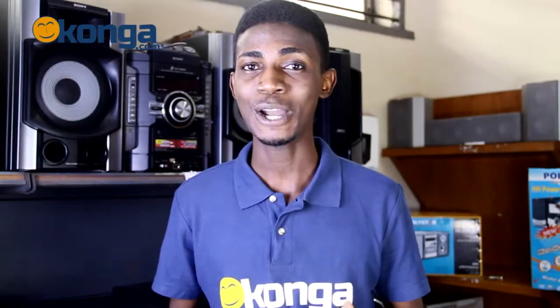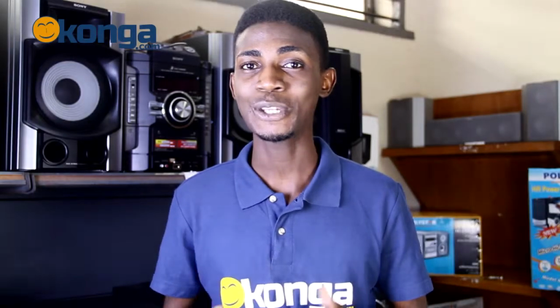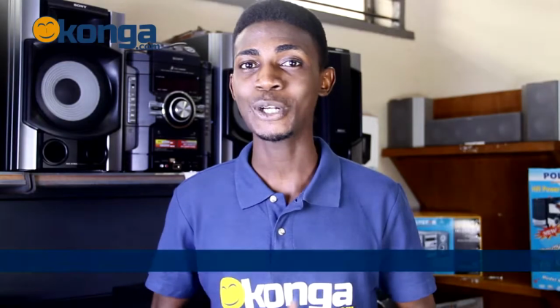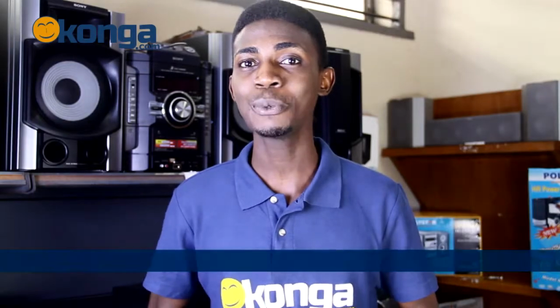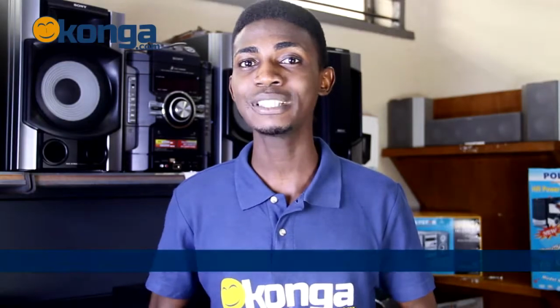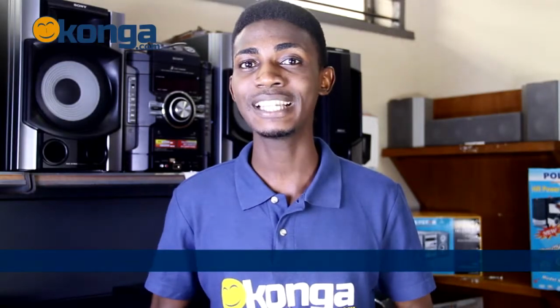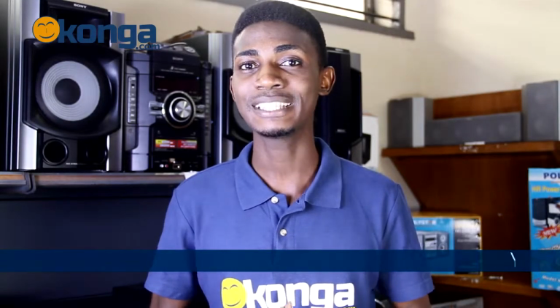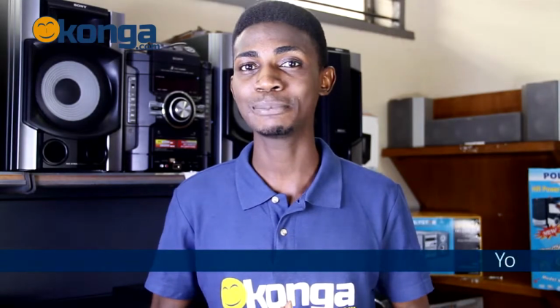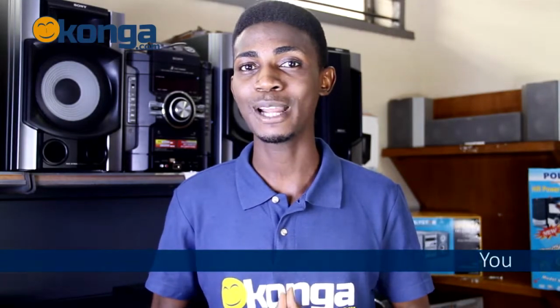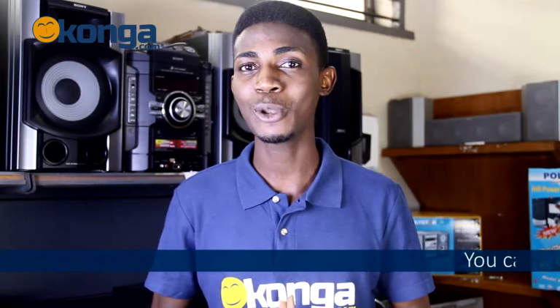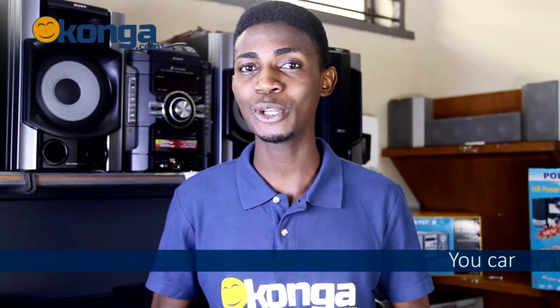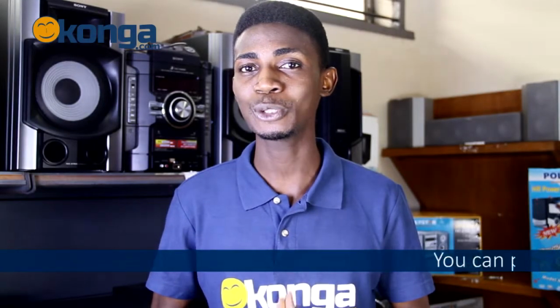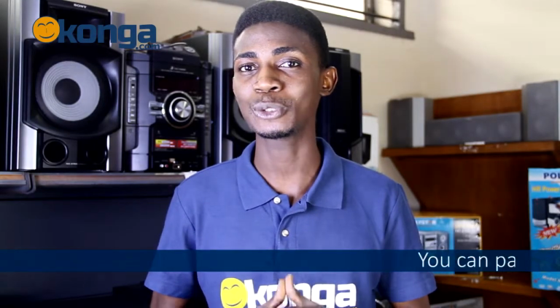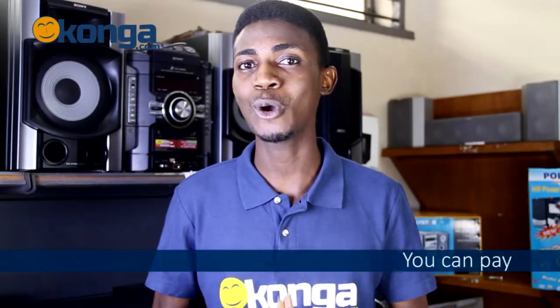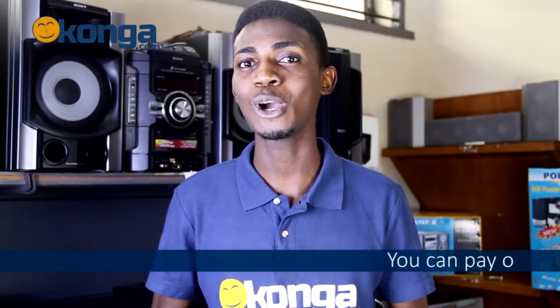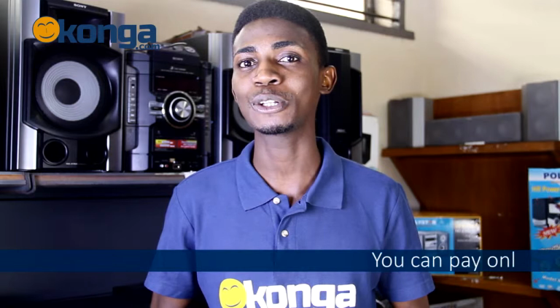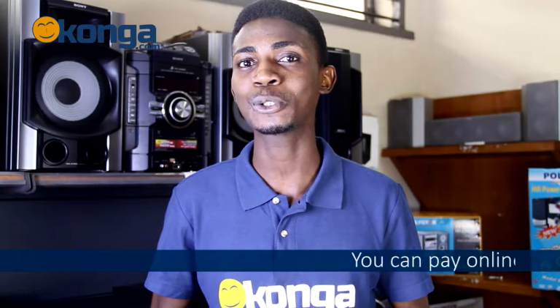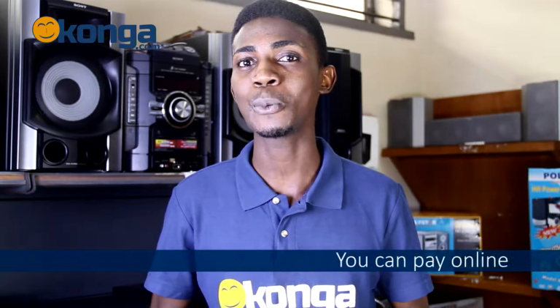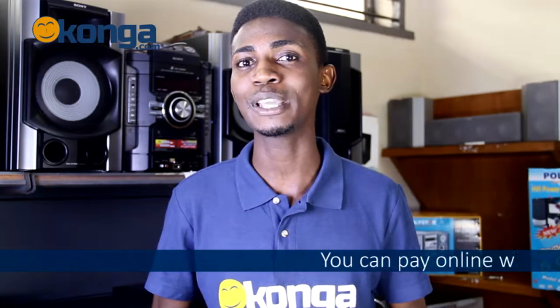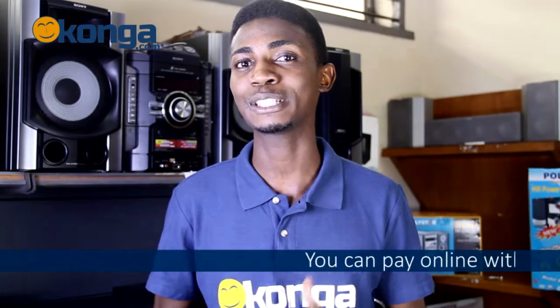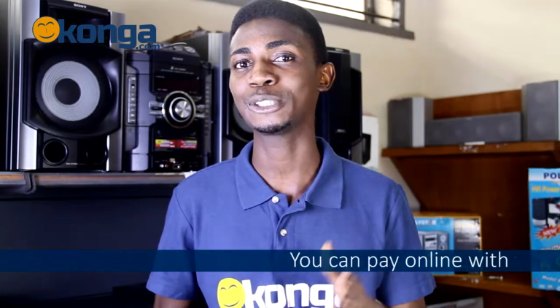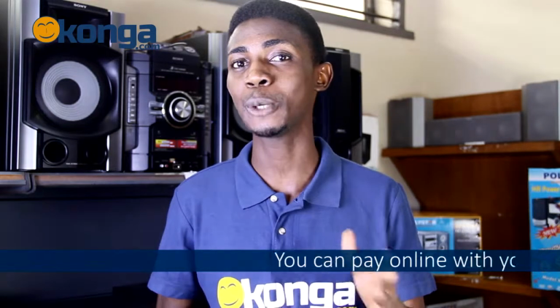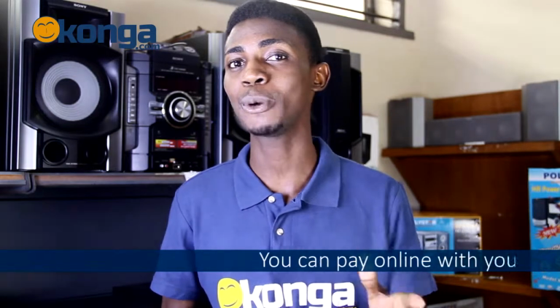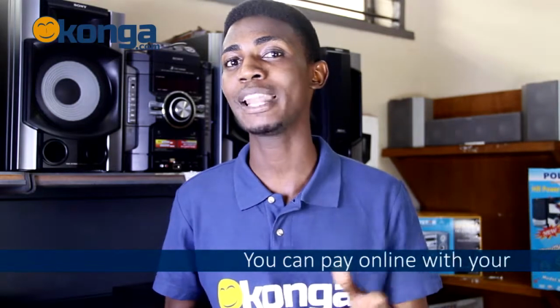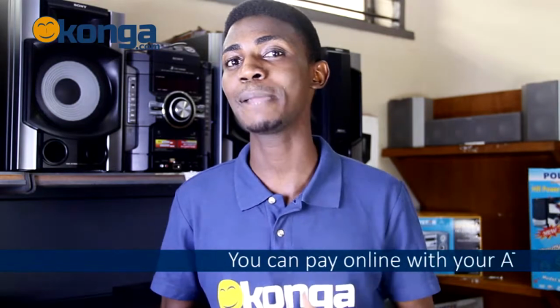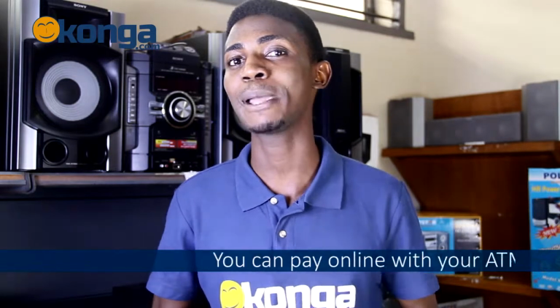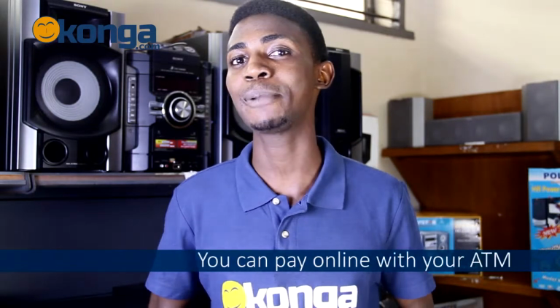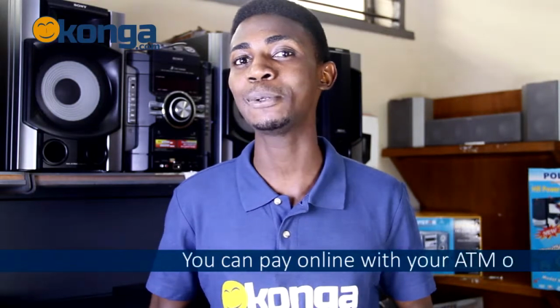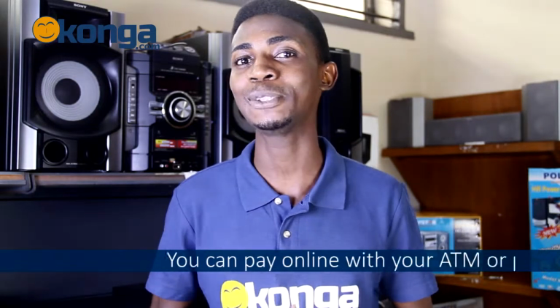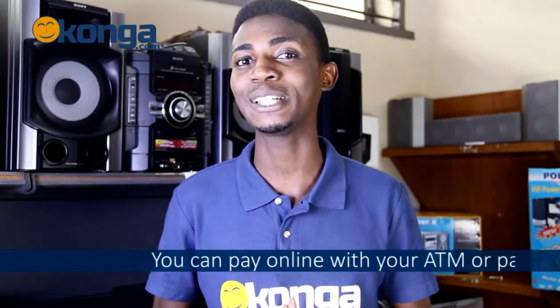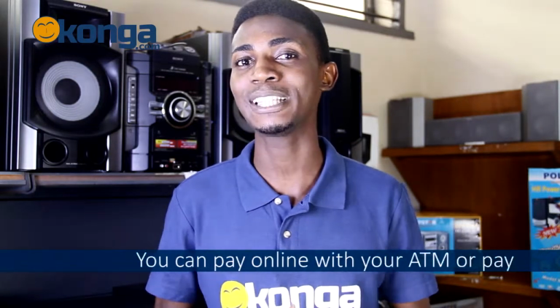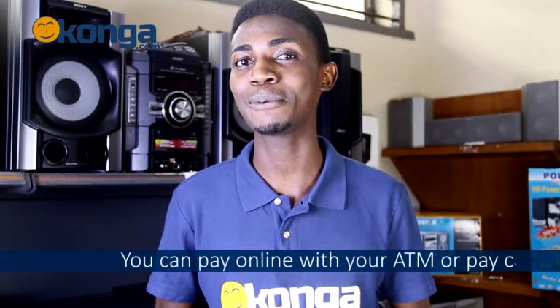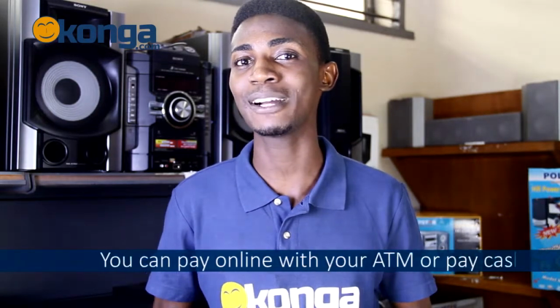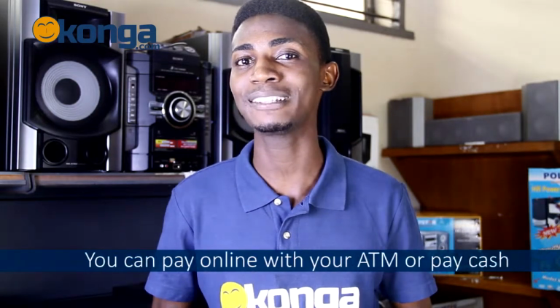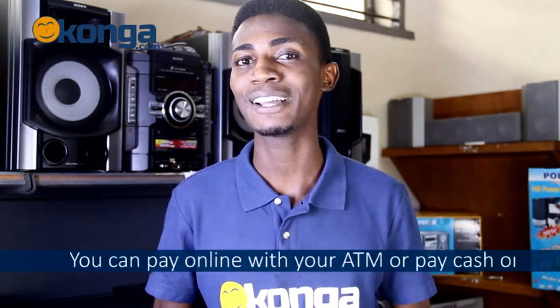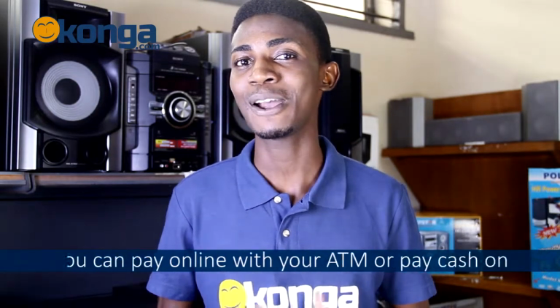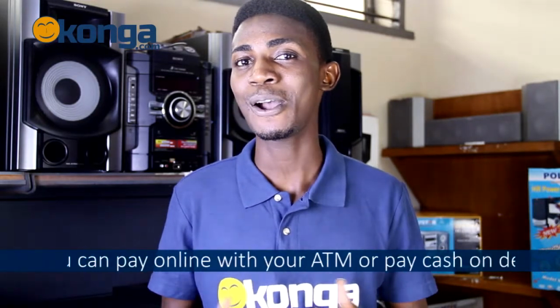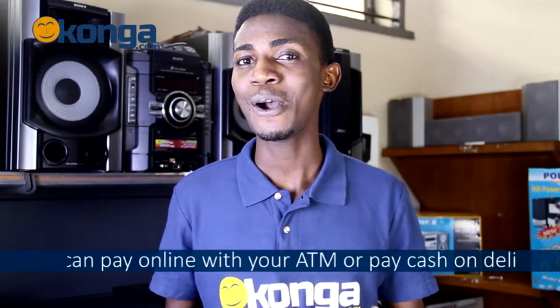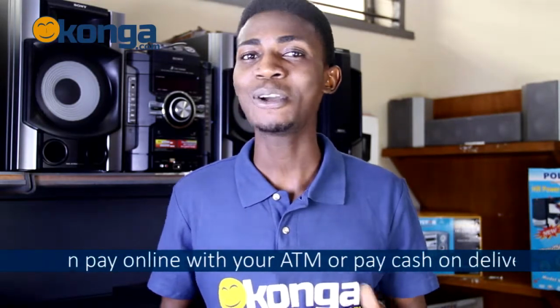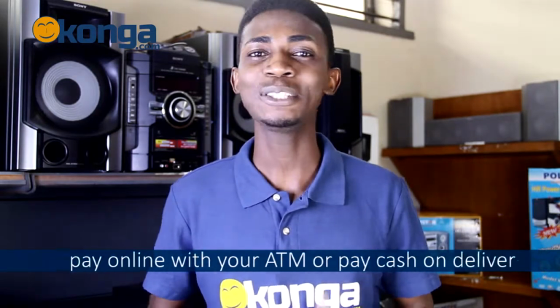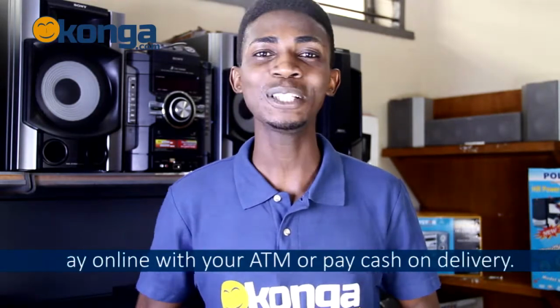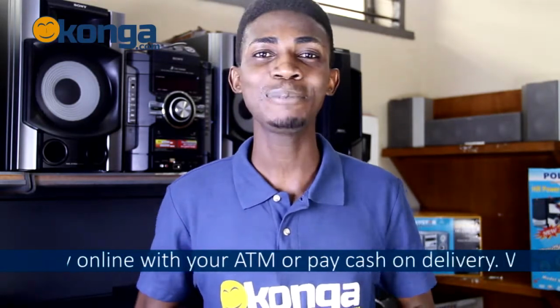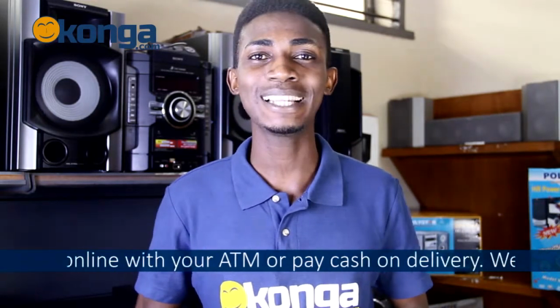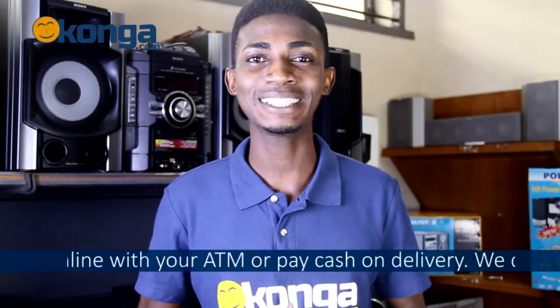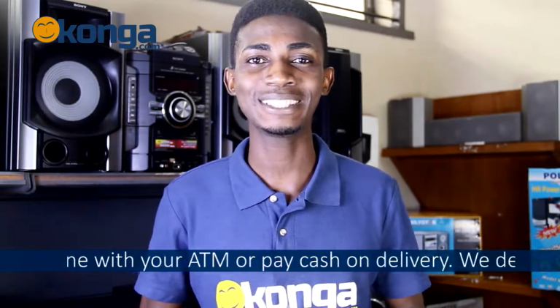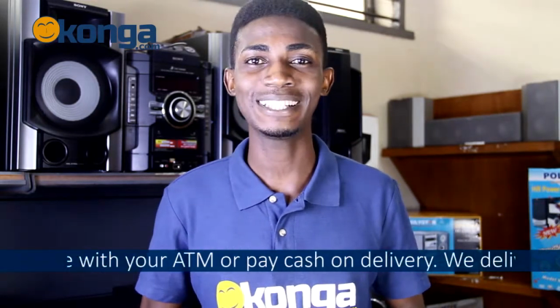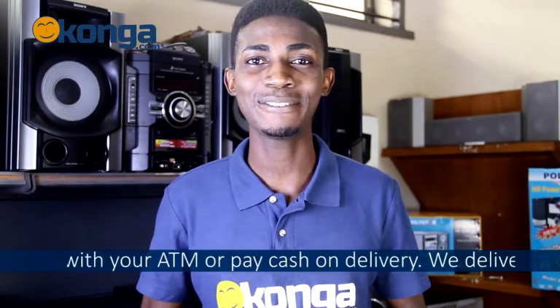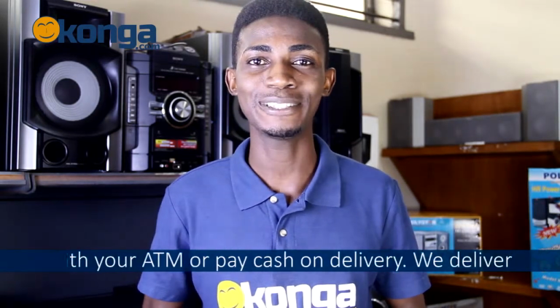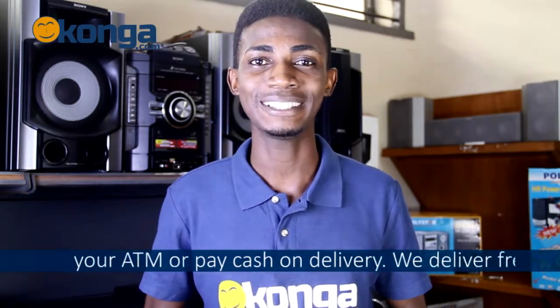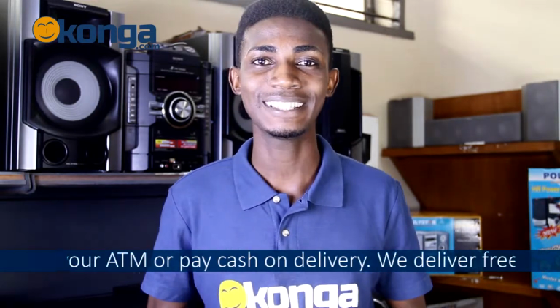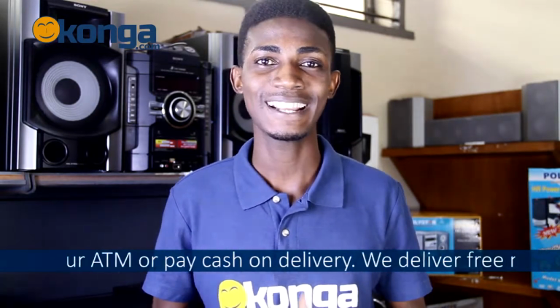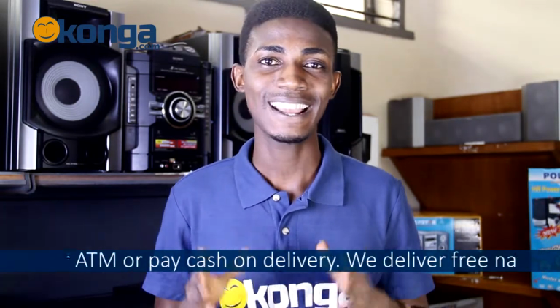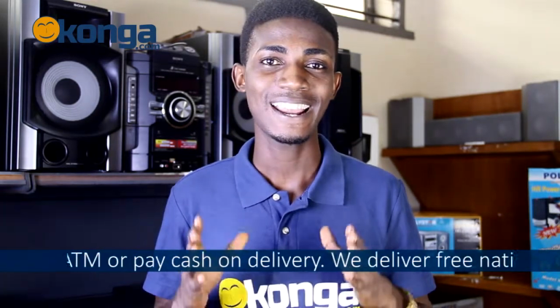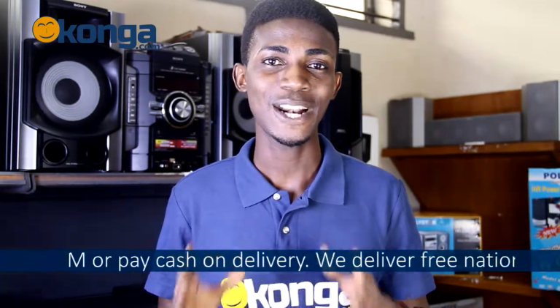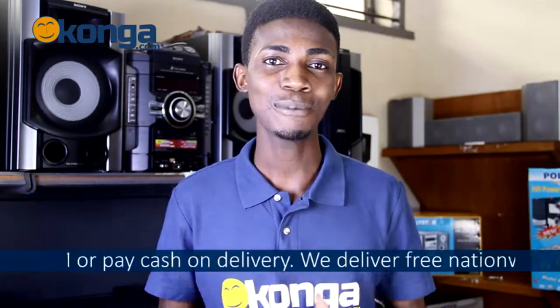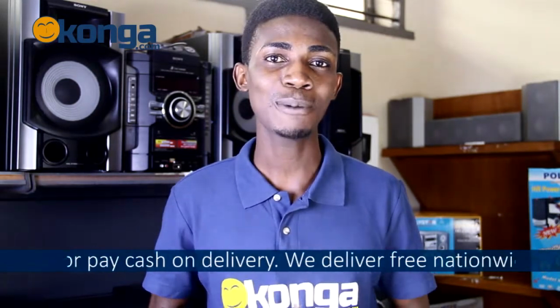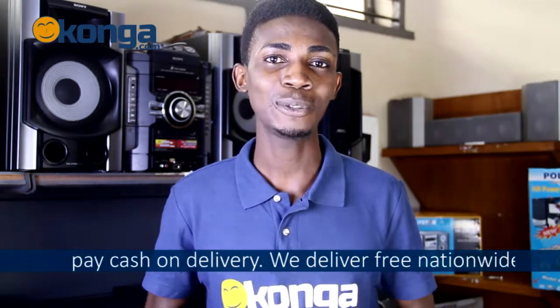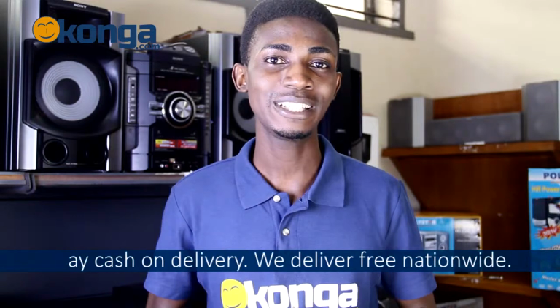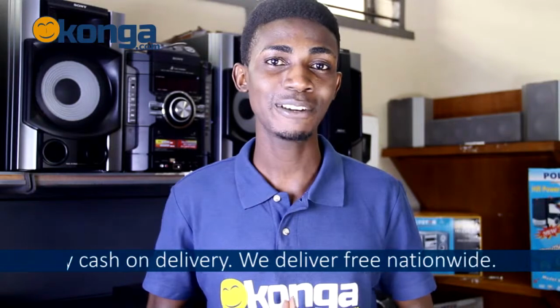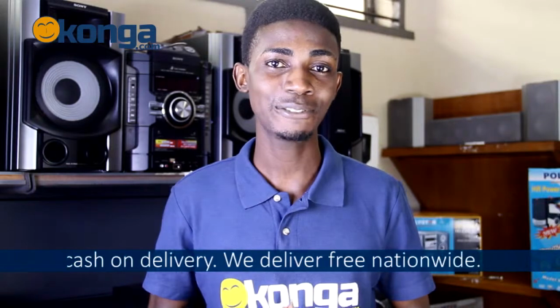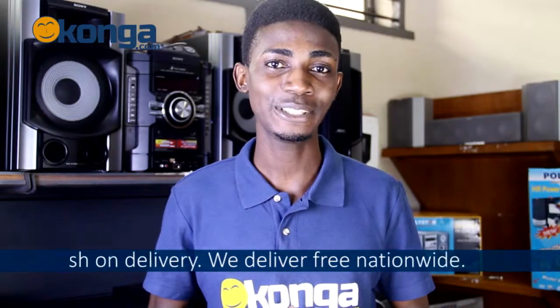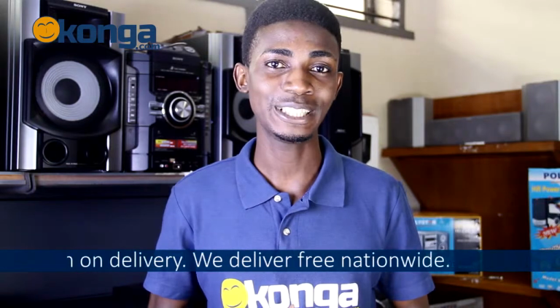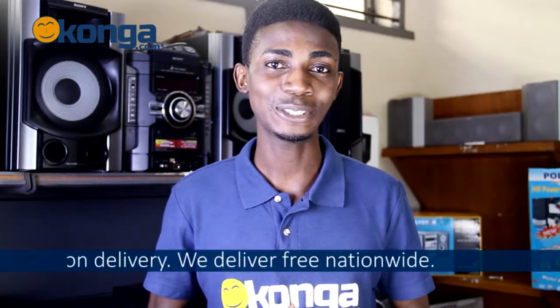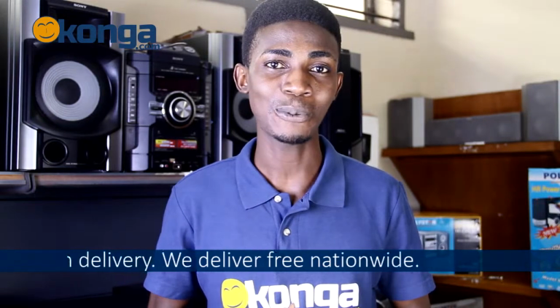You can always get this by logging on to Konga.com, where you can shop online and pay with your ATM card, or you can just pay cash on delivery. Remember, we deliver free nationwide.